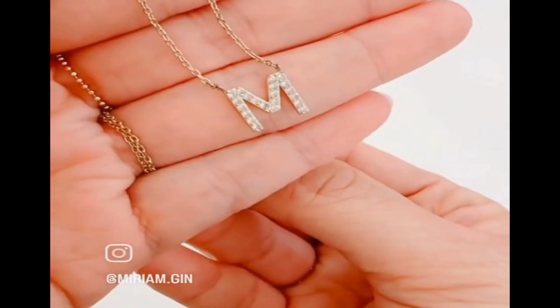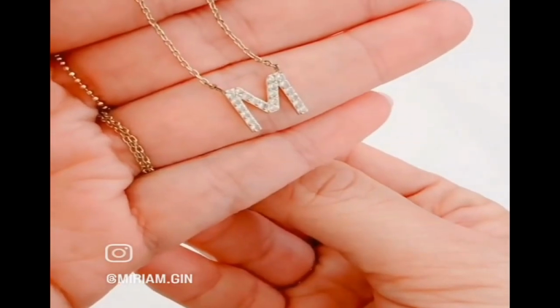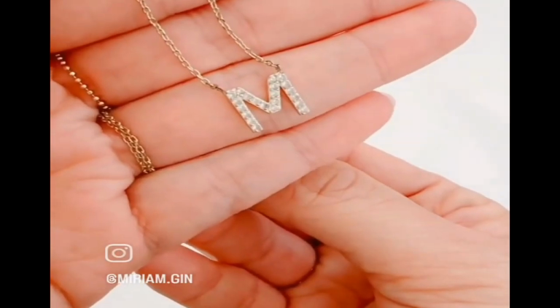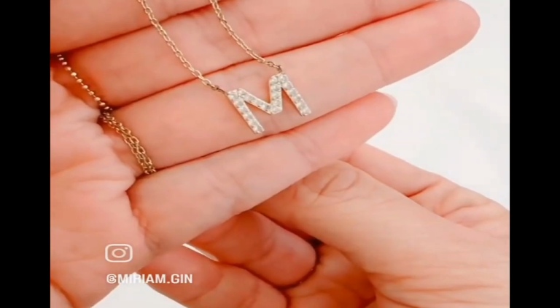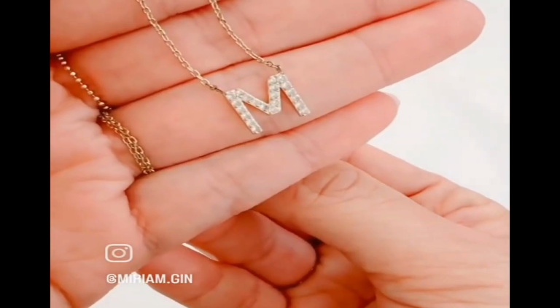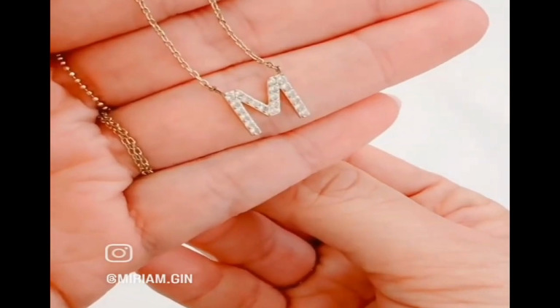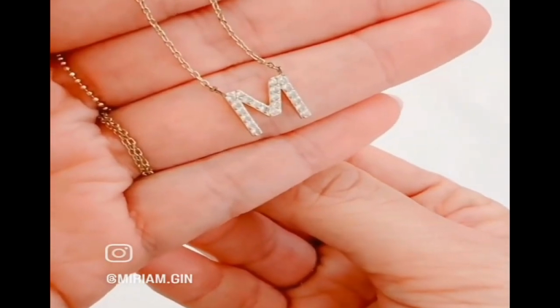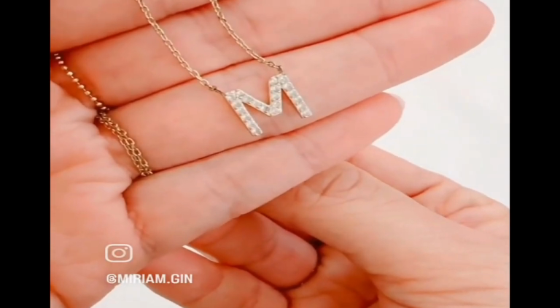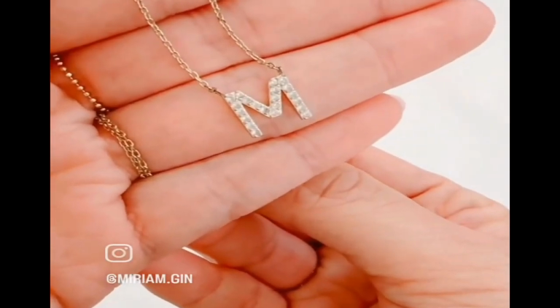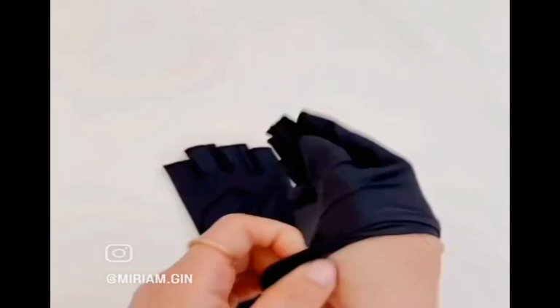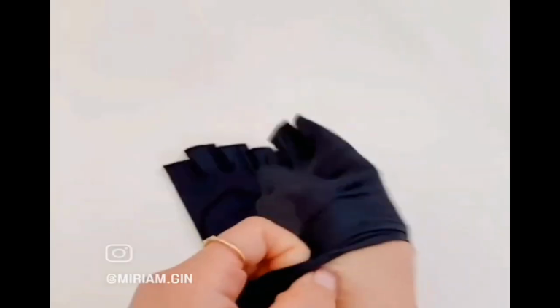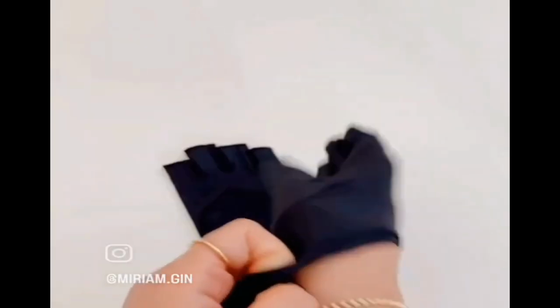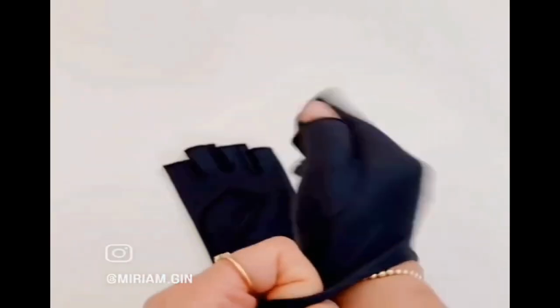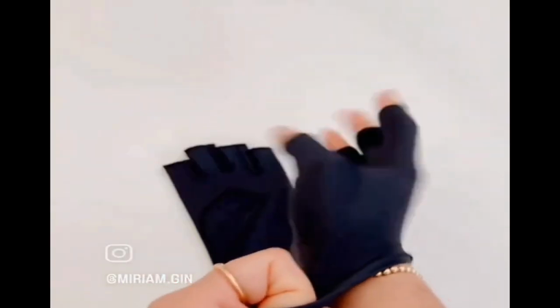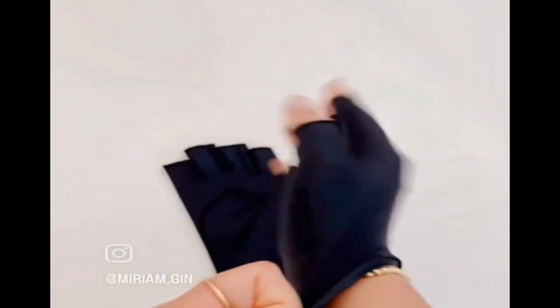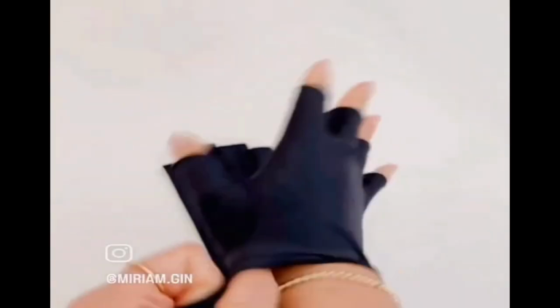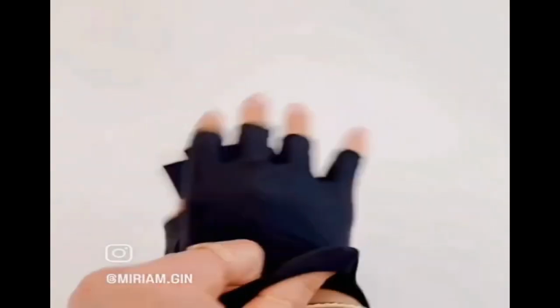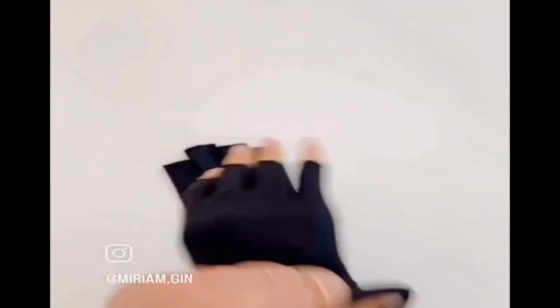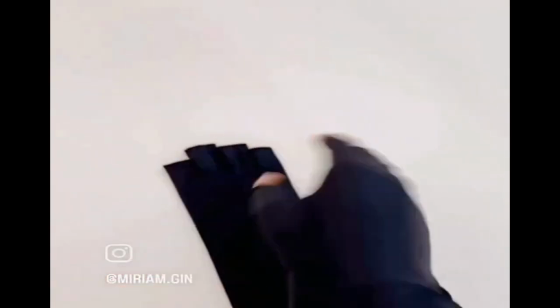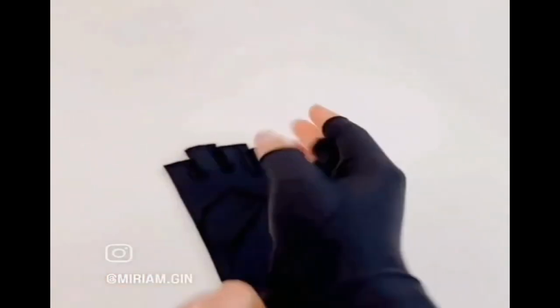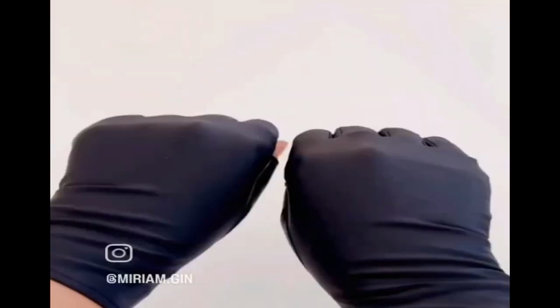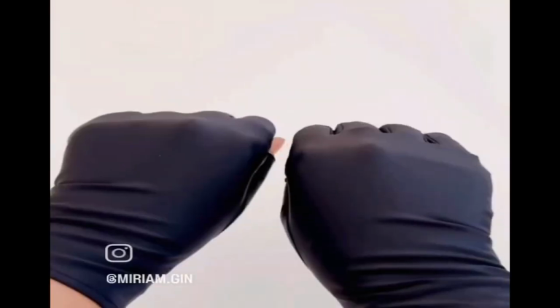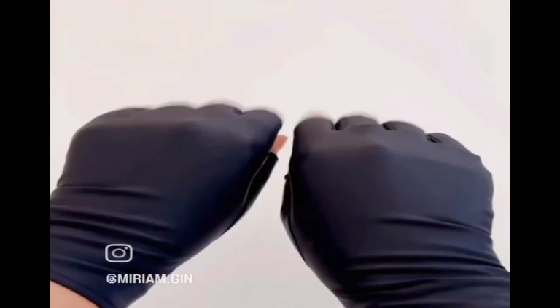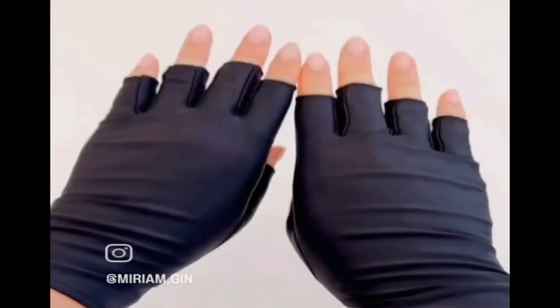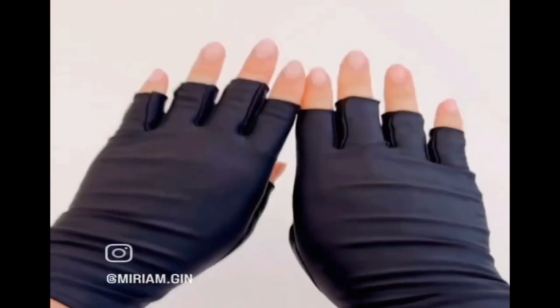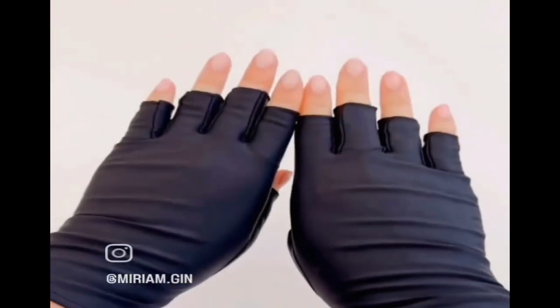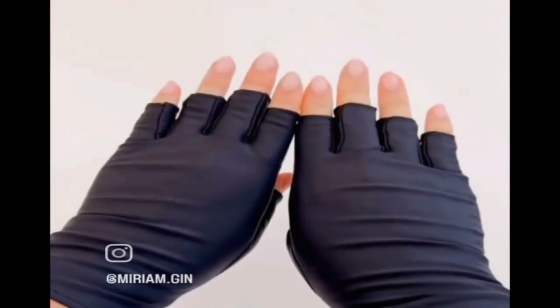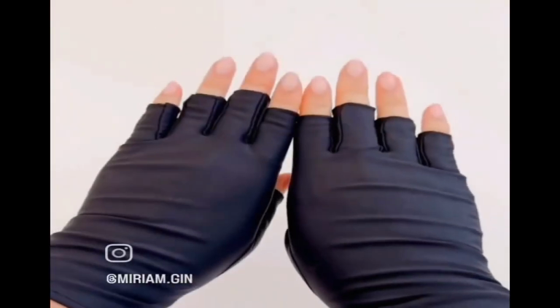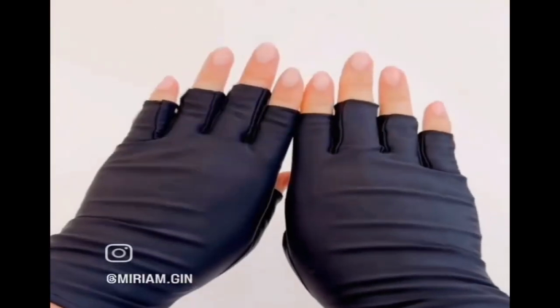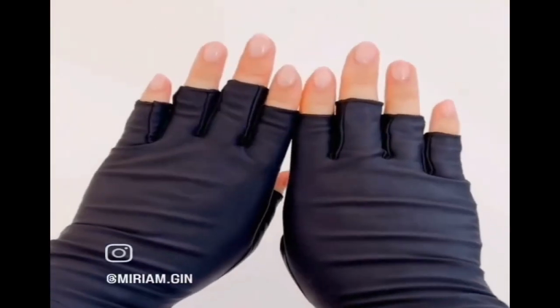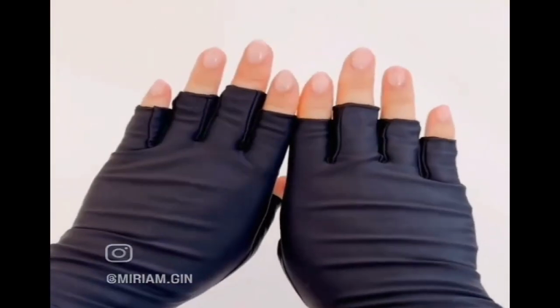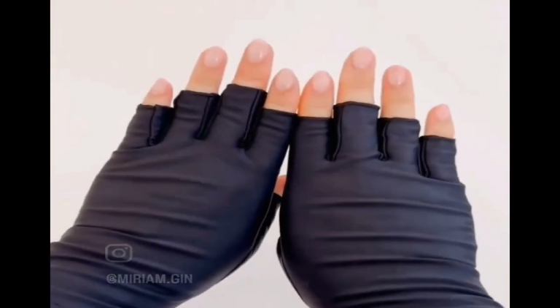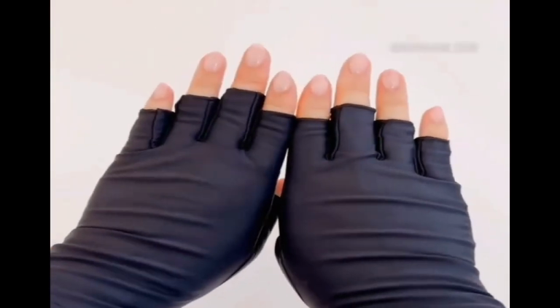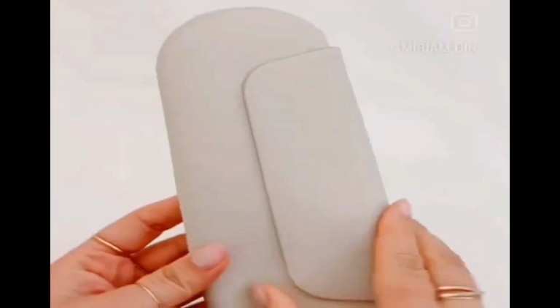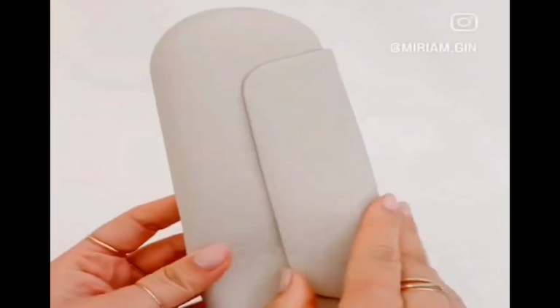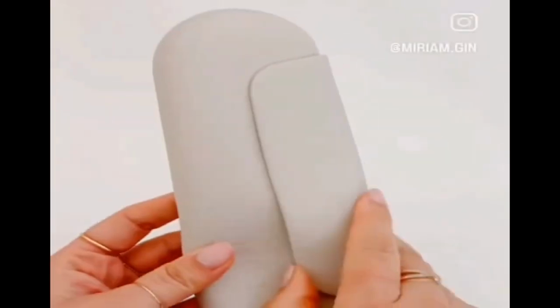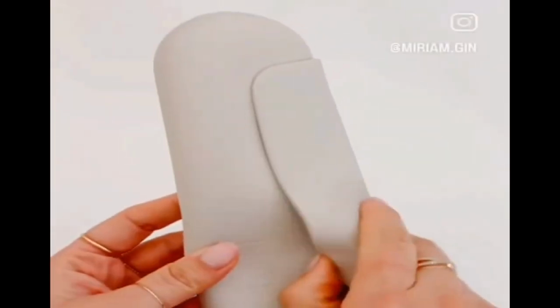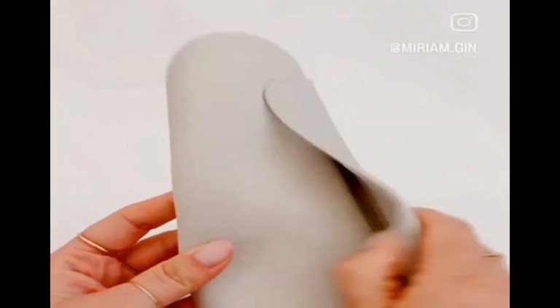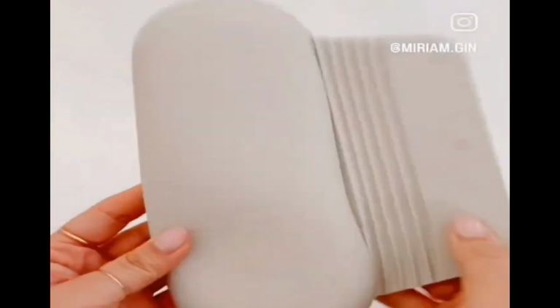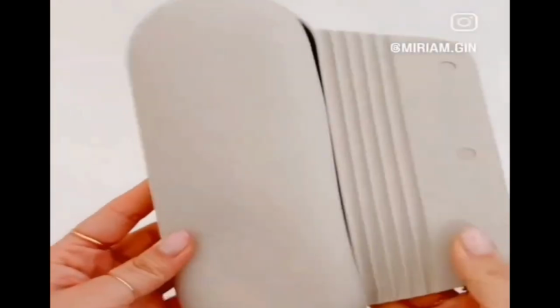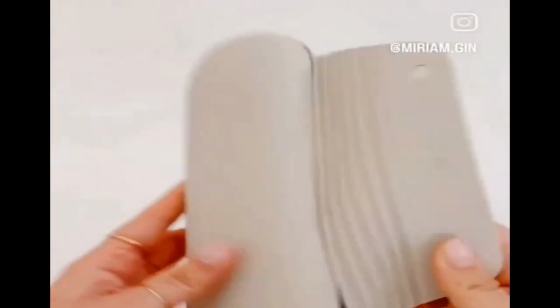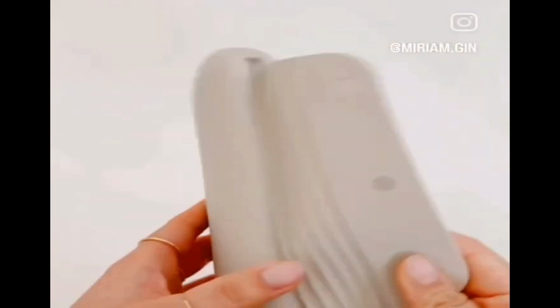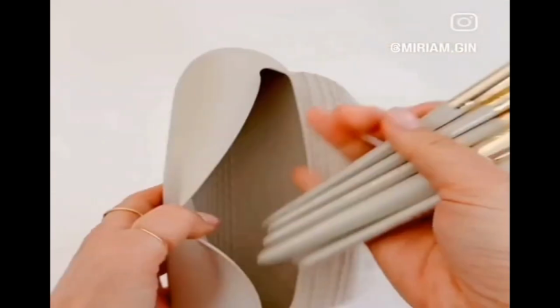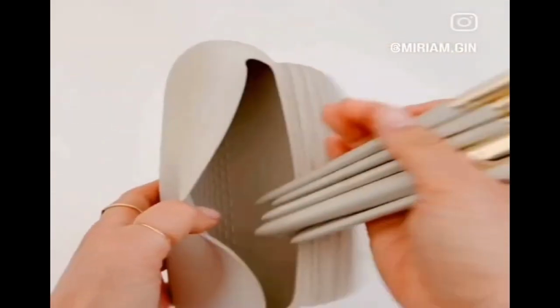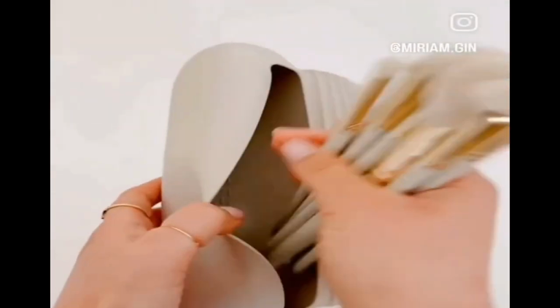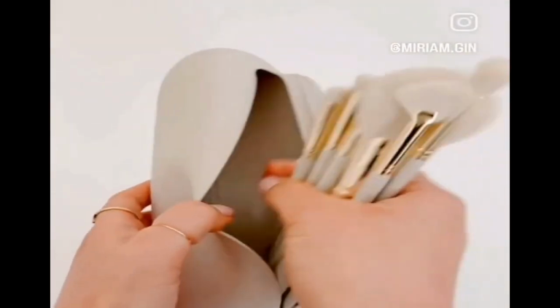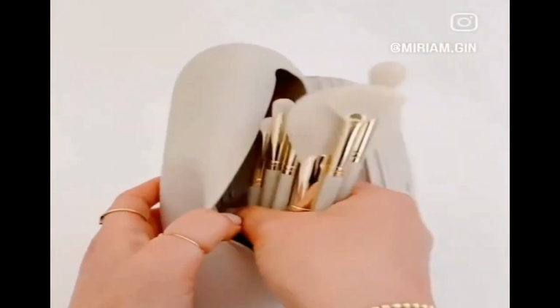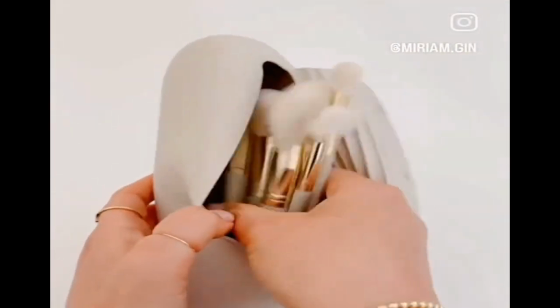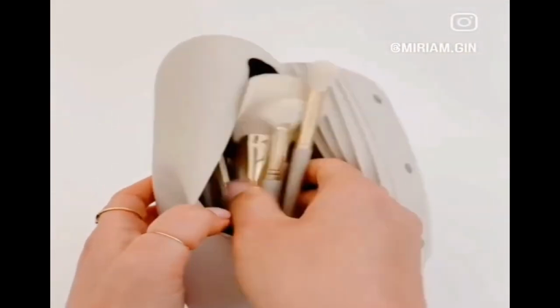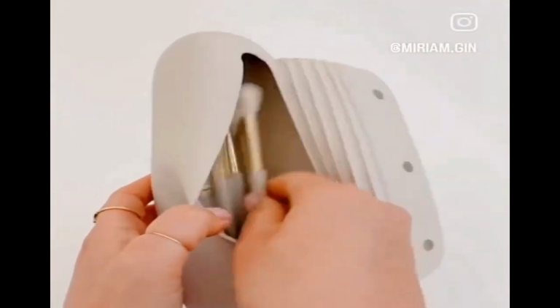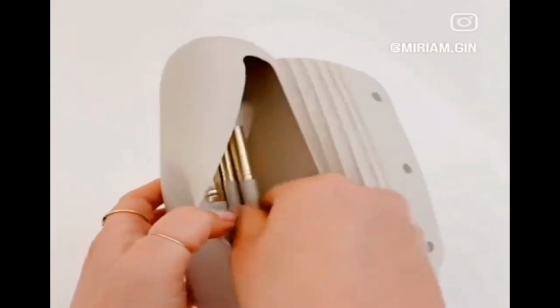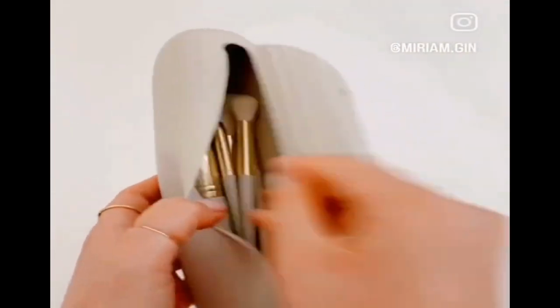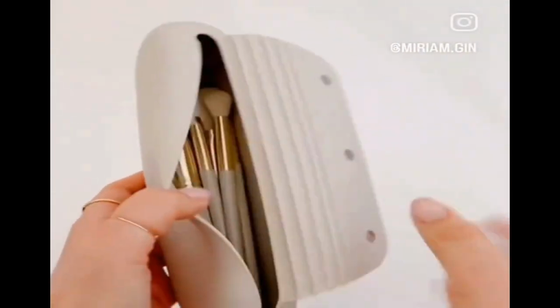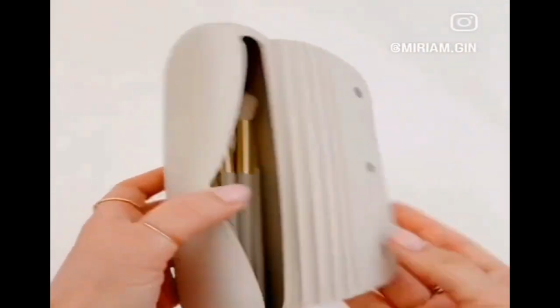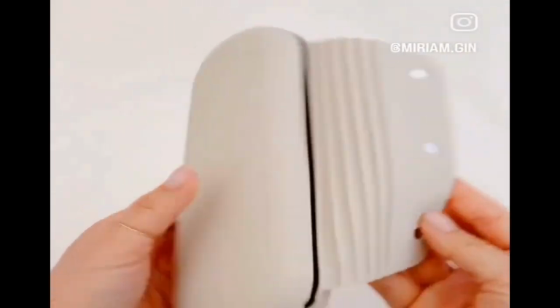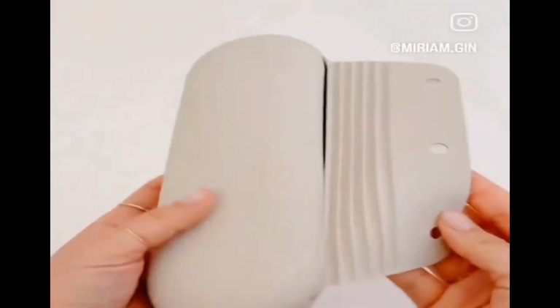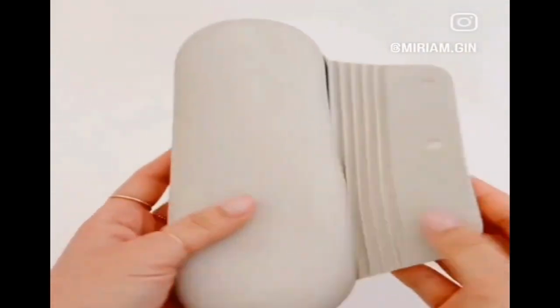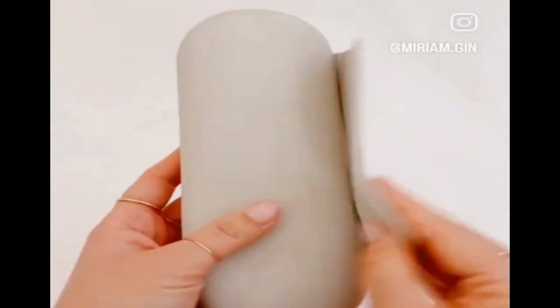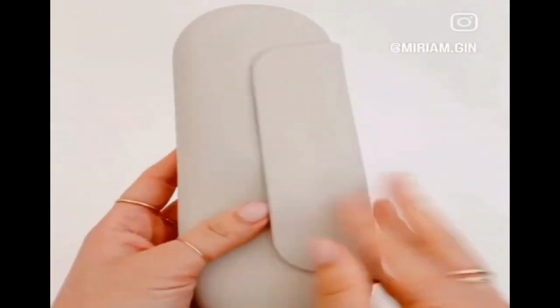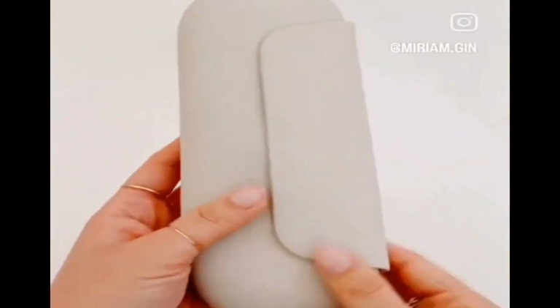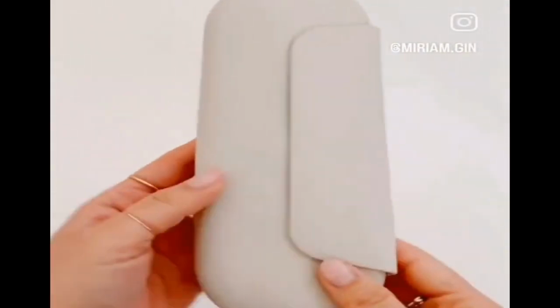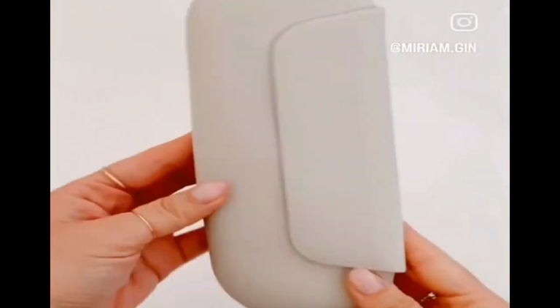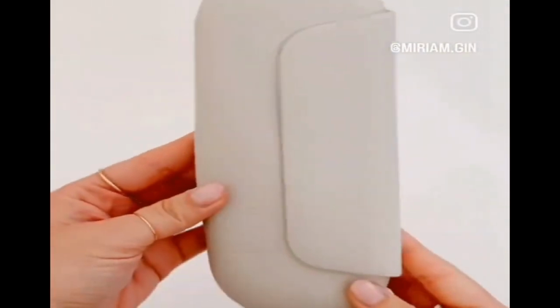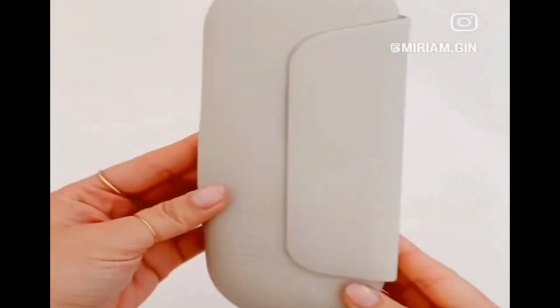If you love your gel manis, then you need these UV gloves to protect your hands from the UV light. And last, I love this silicone makeup brush holder.